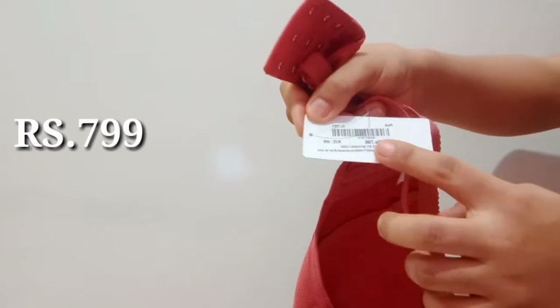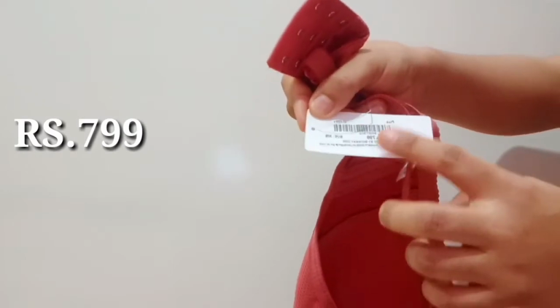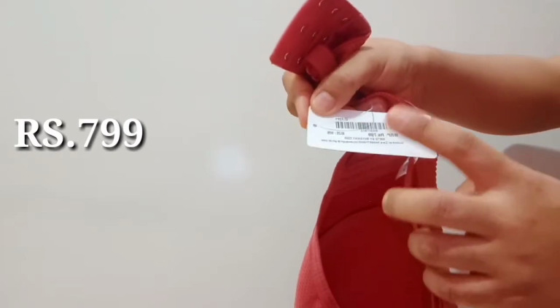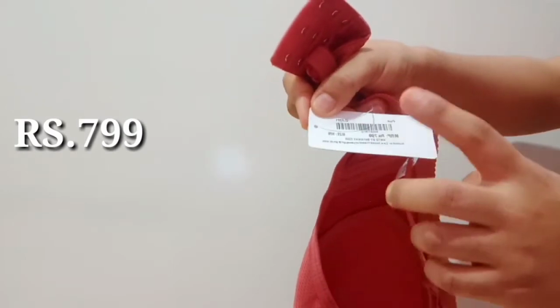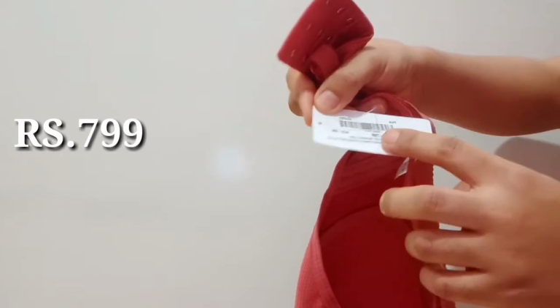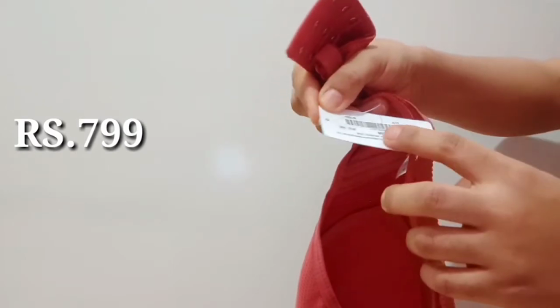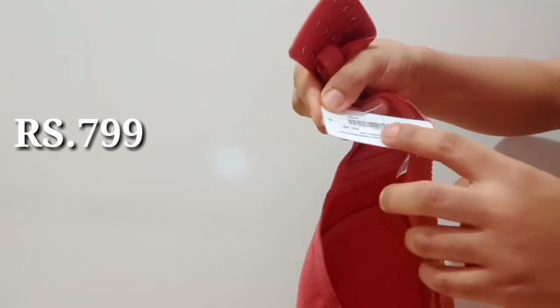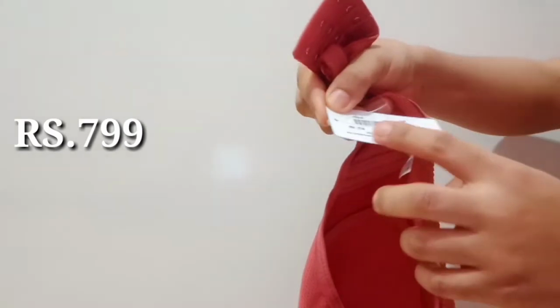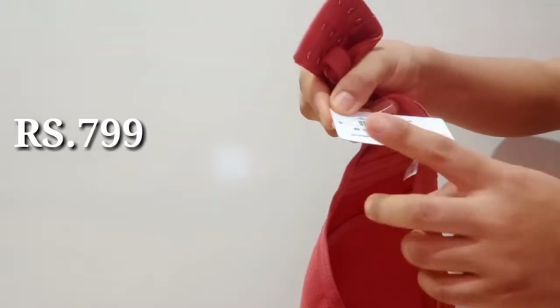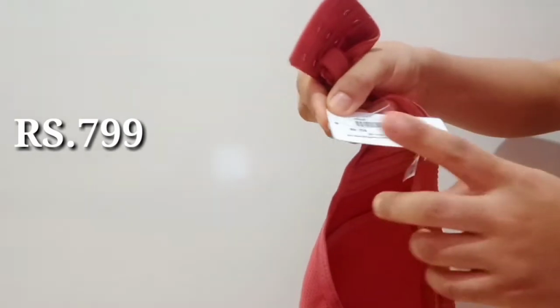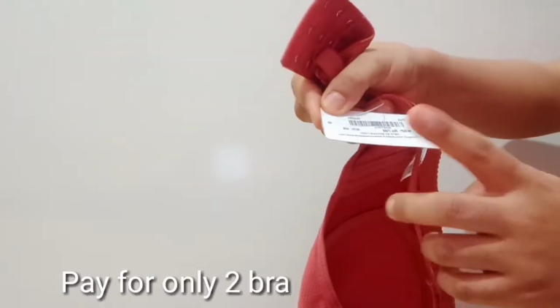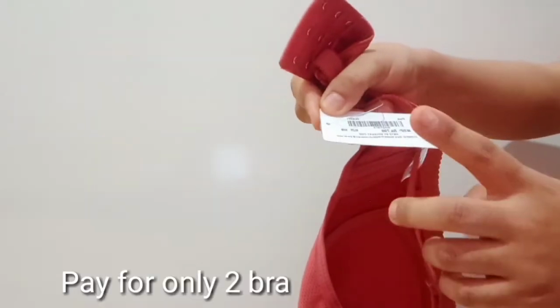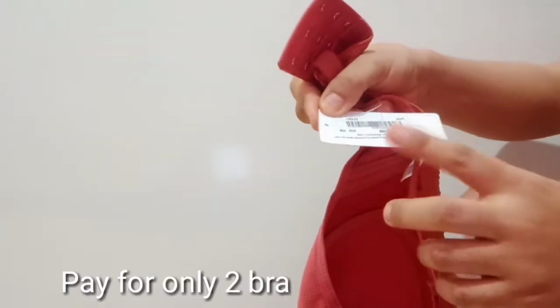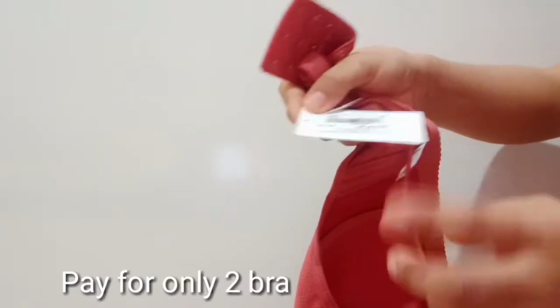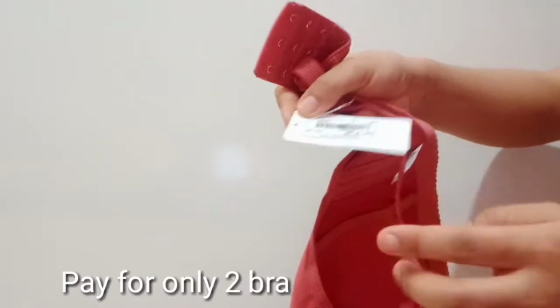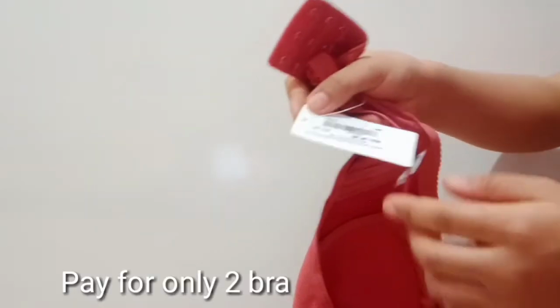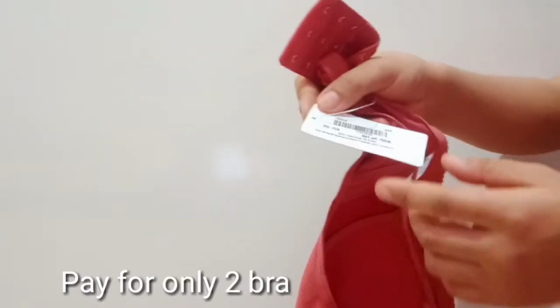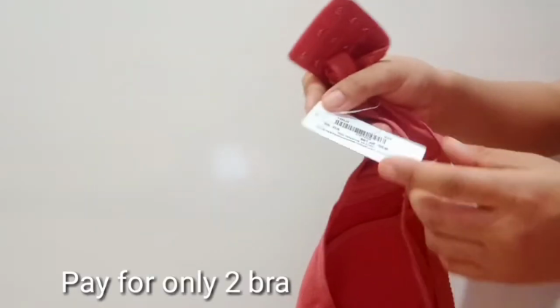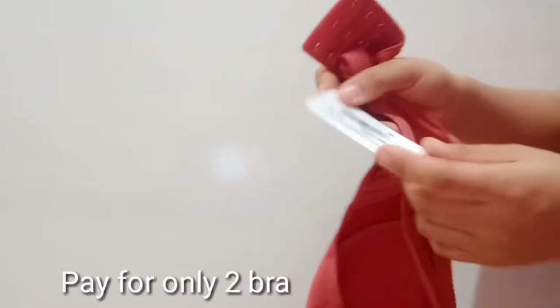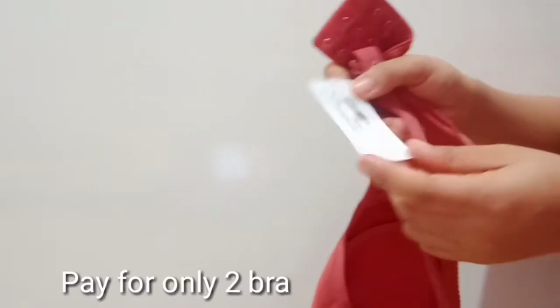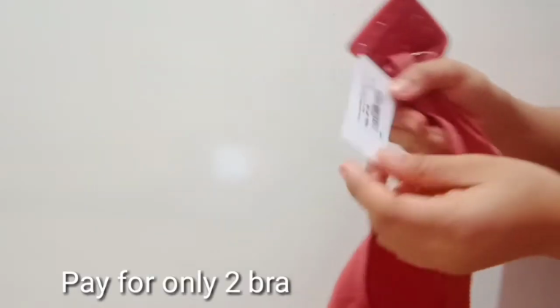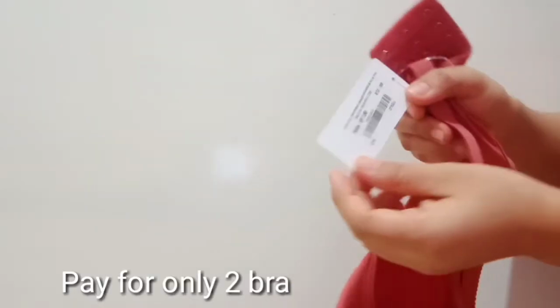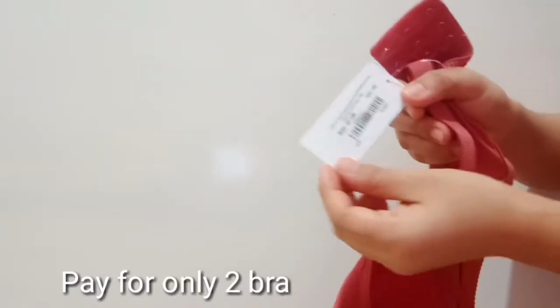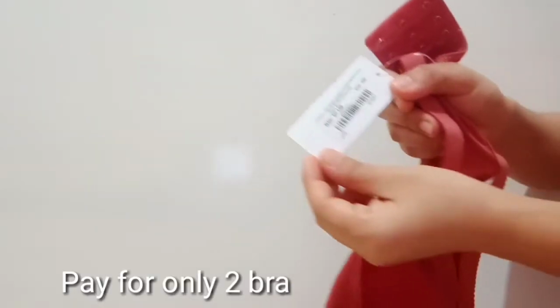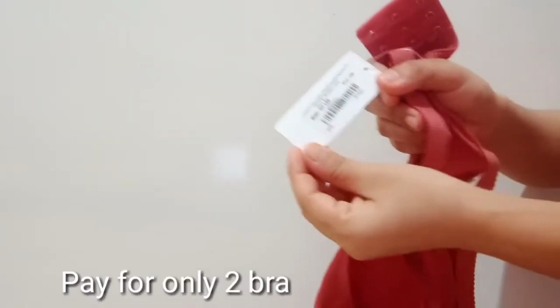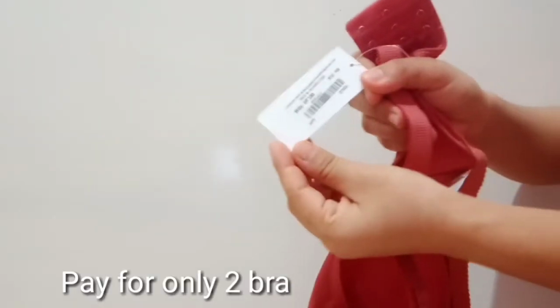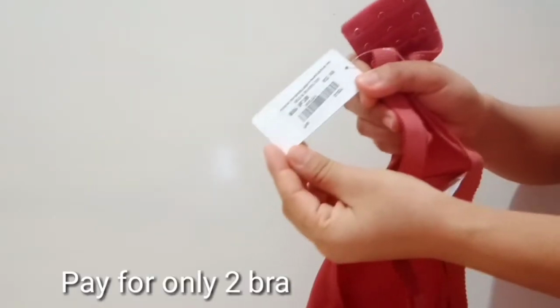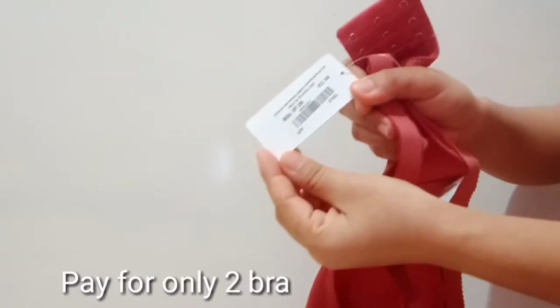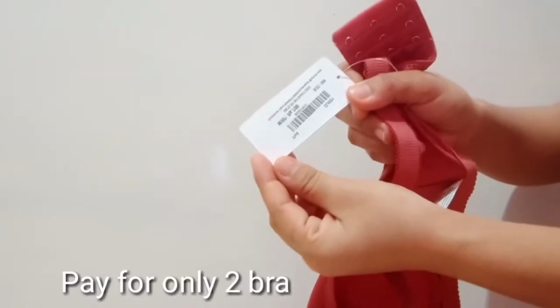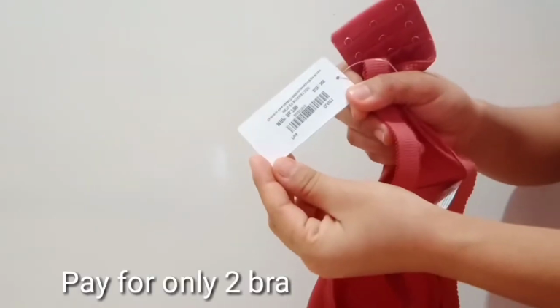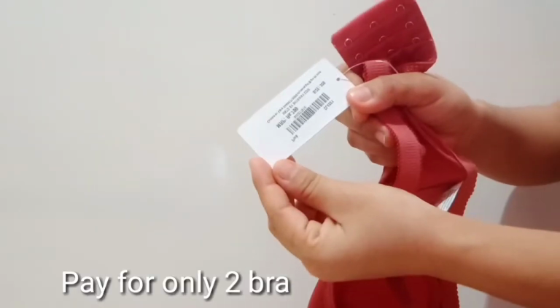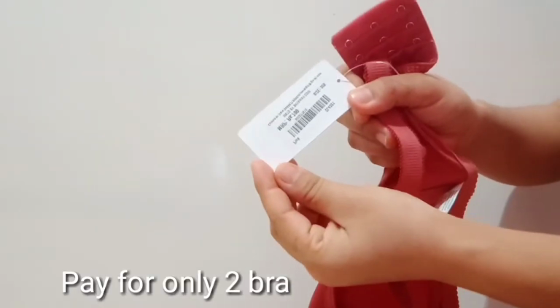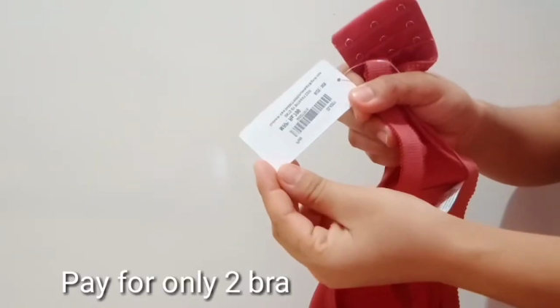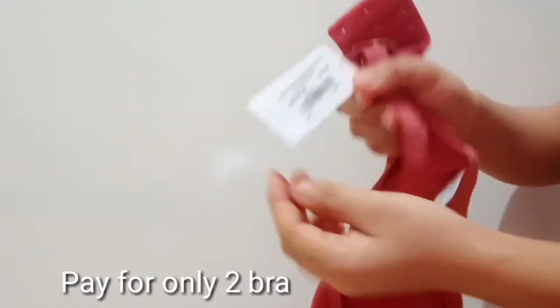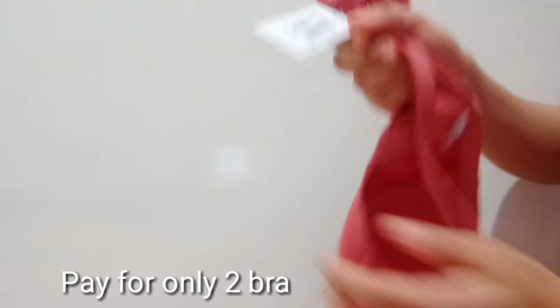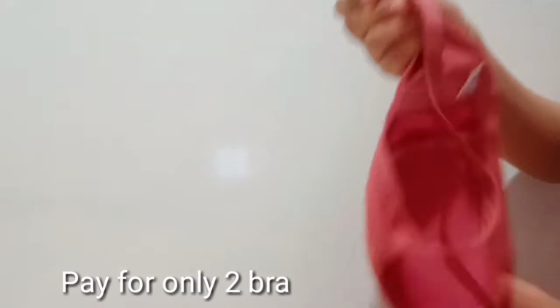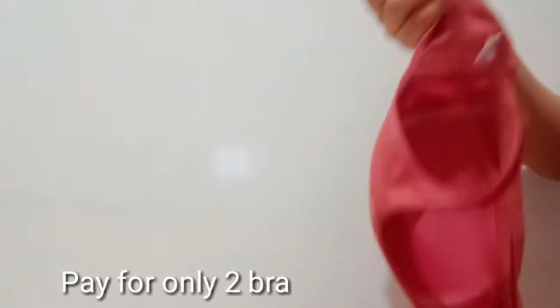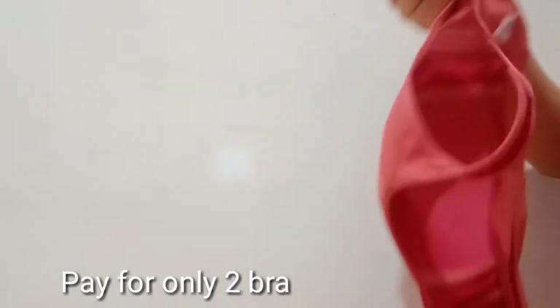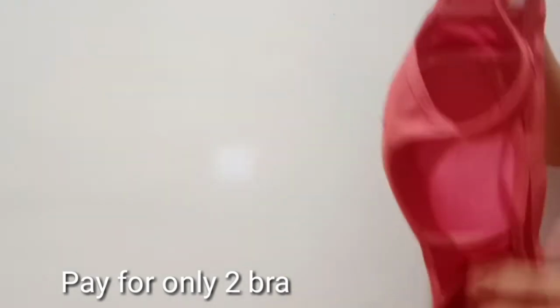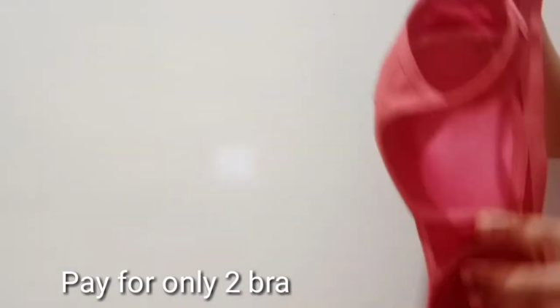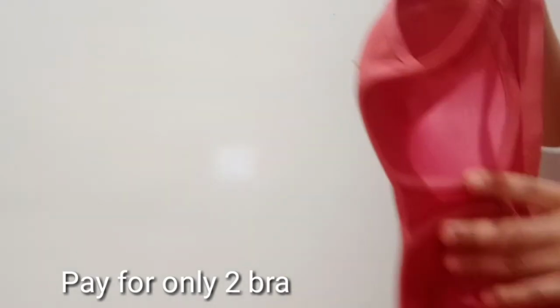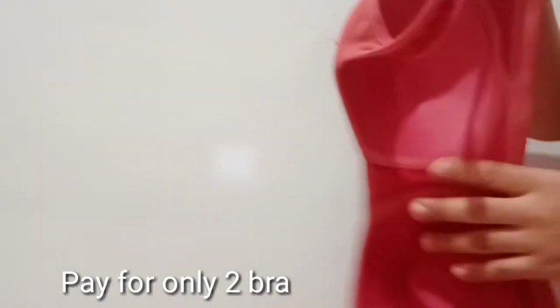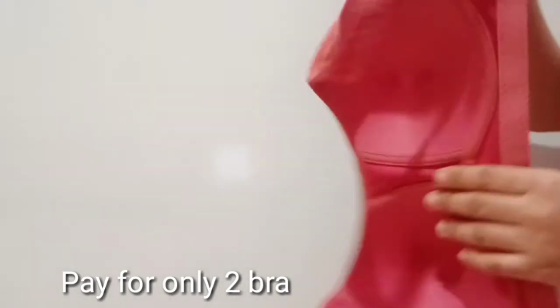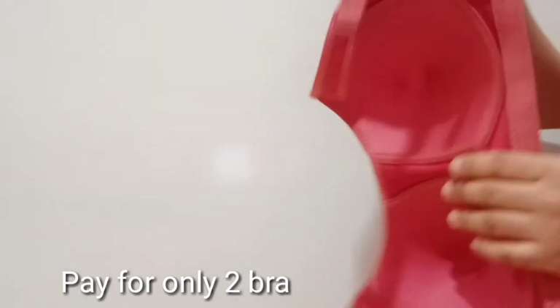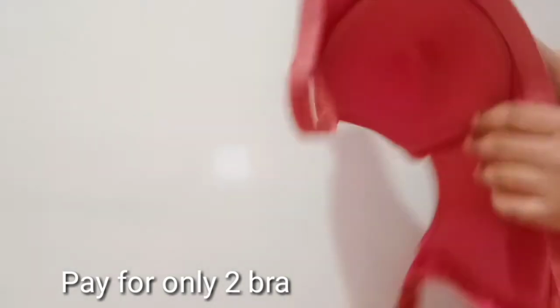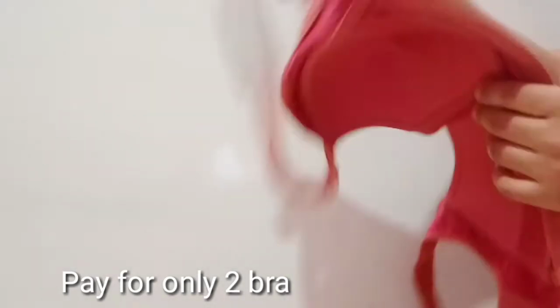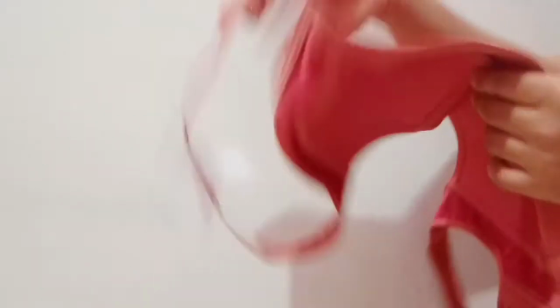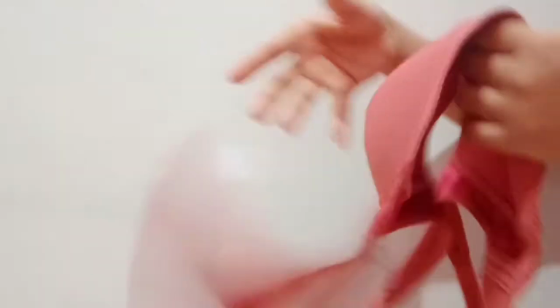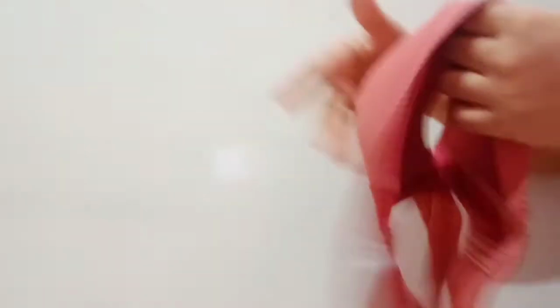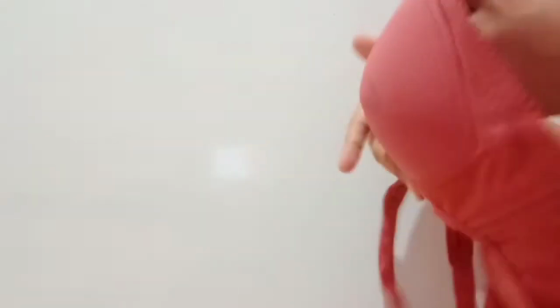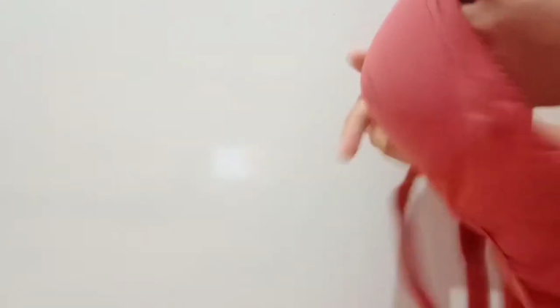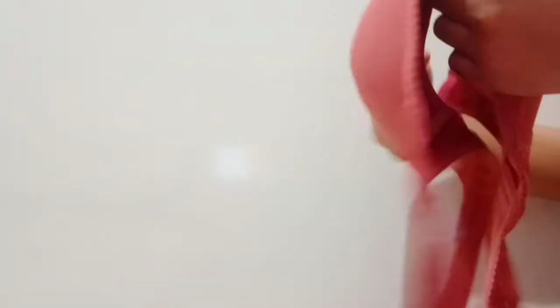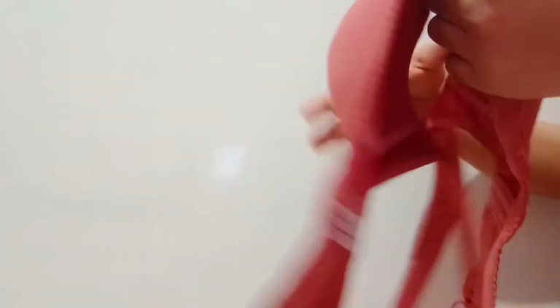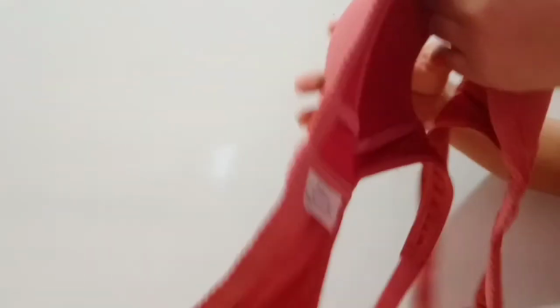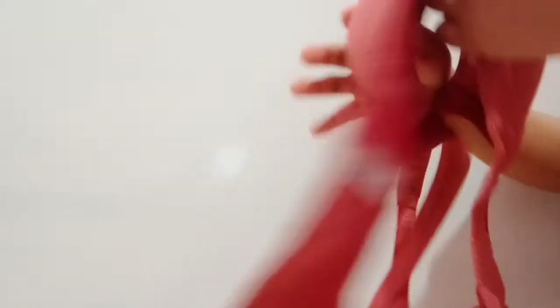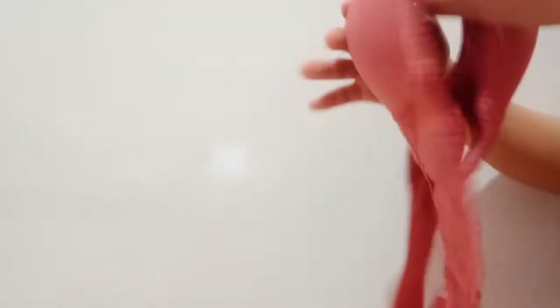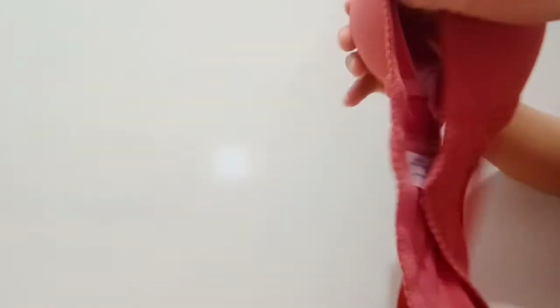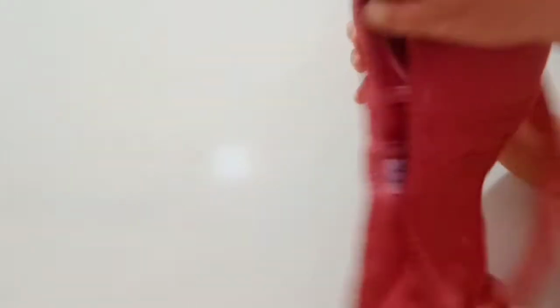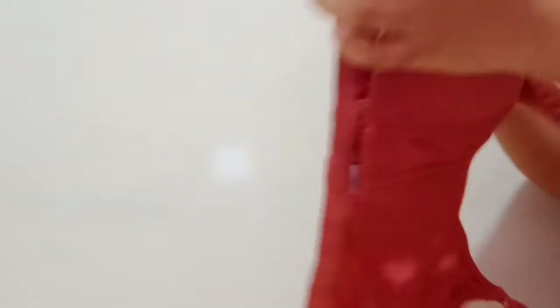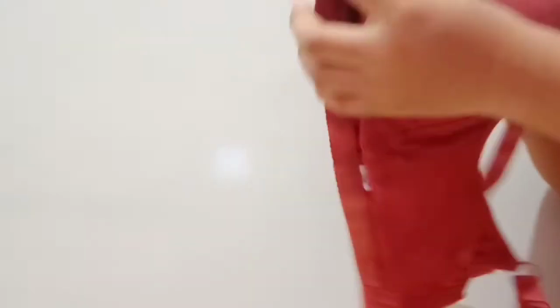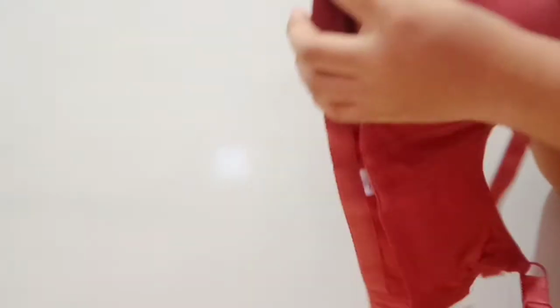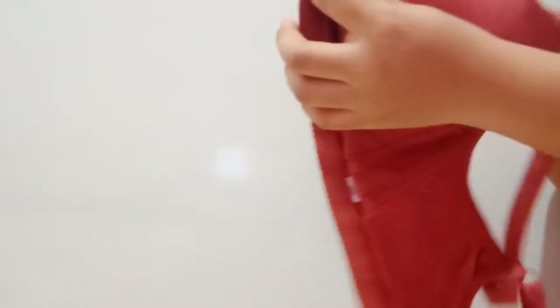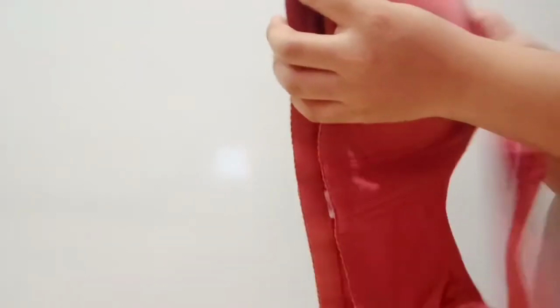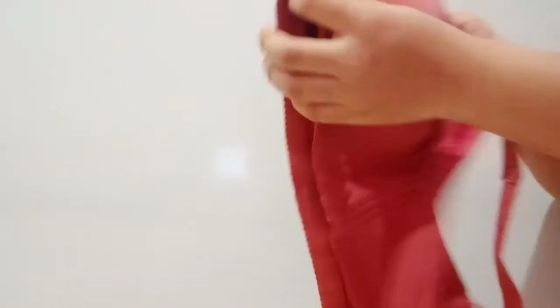The actual price of this was 799 rupees, but if you pay only for two — 799 each — you will get all the other three absolutely free.